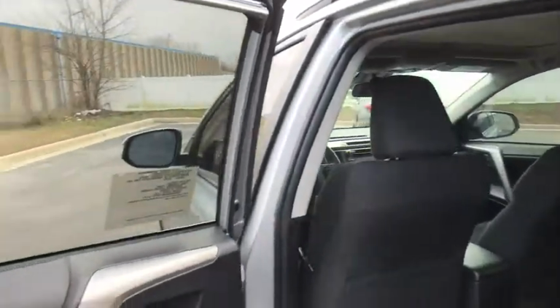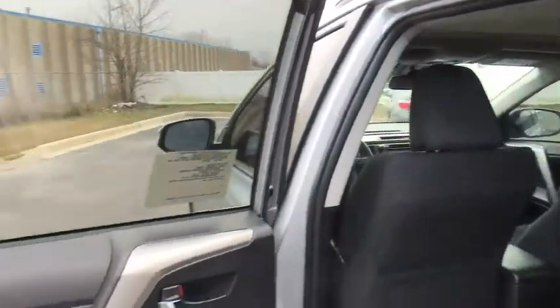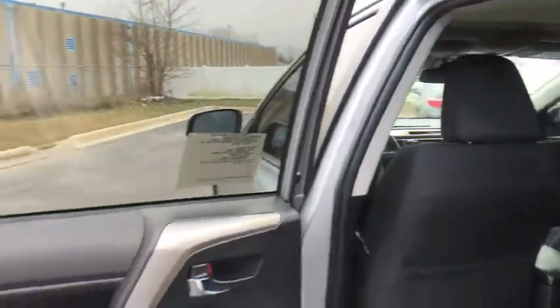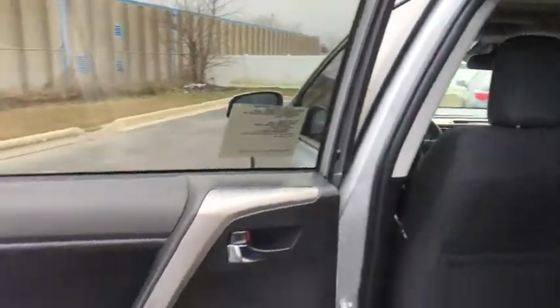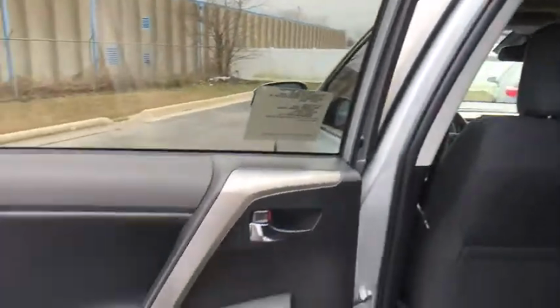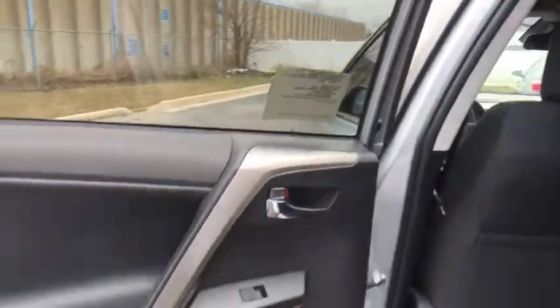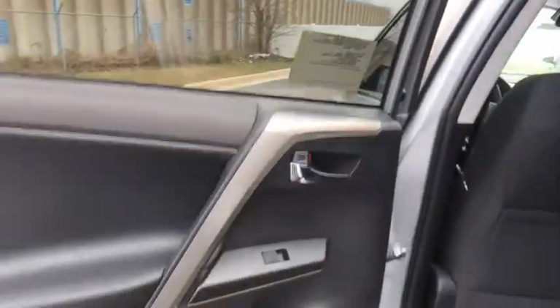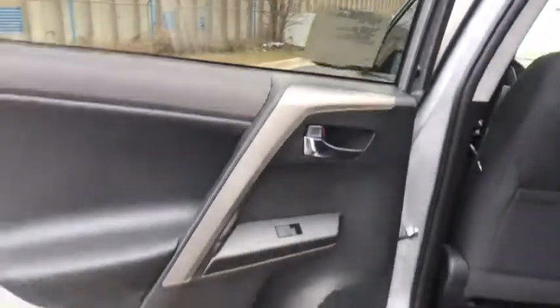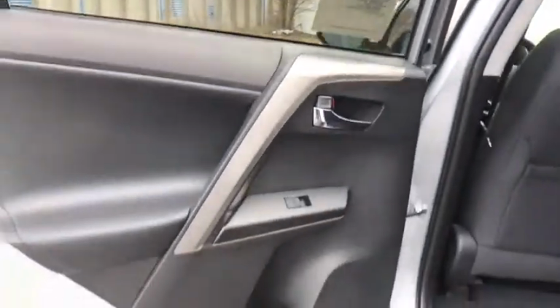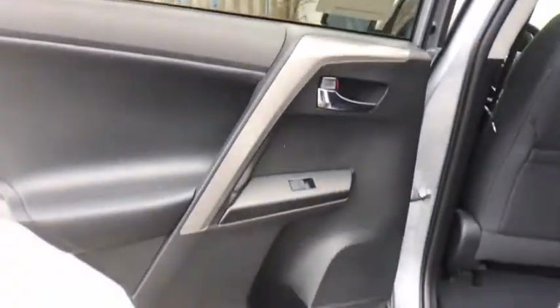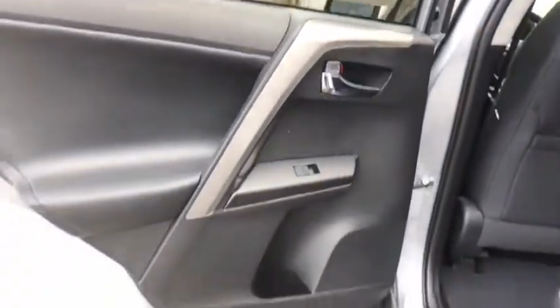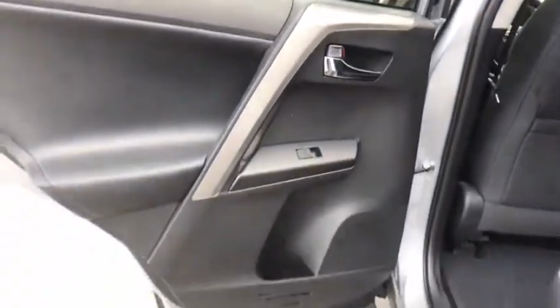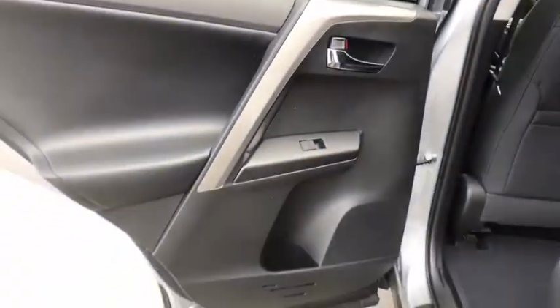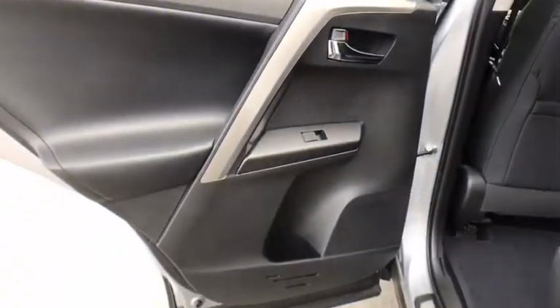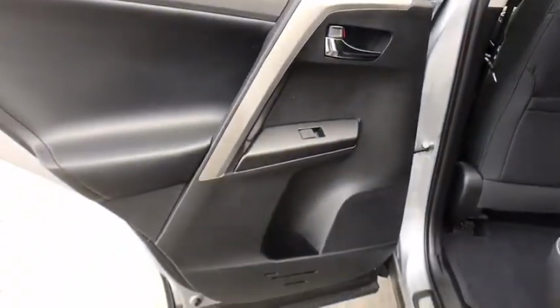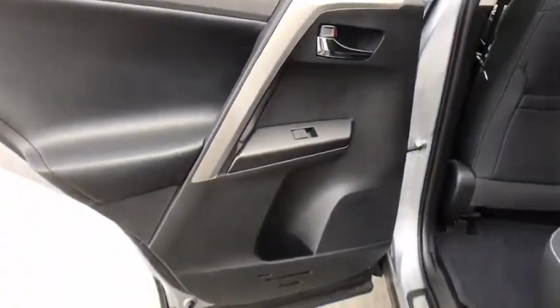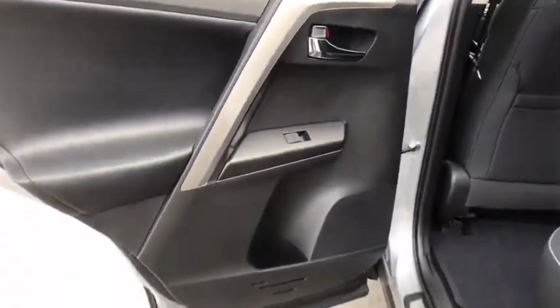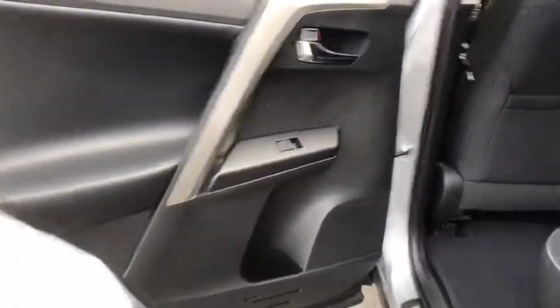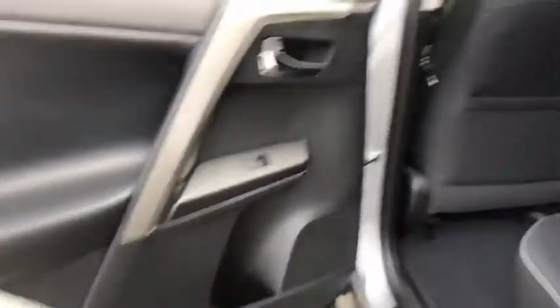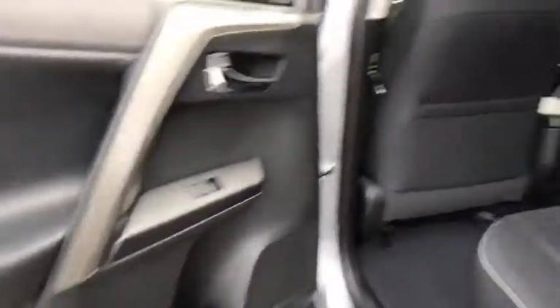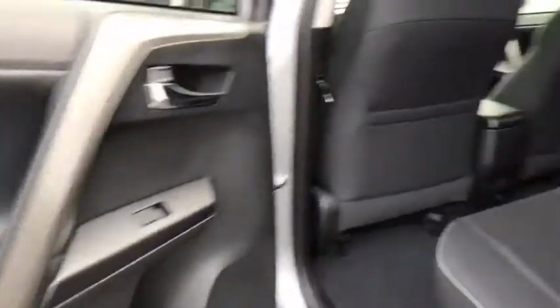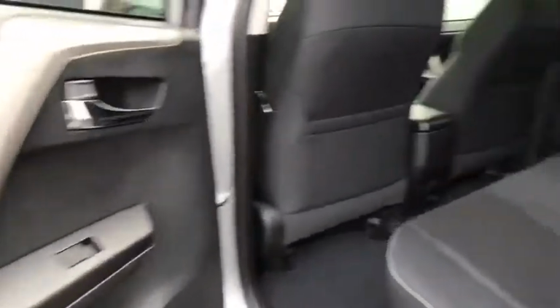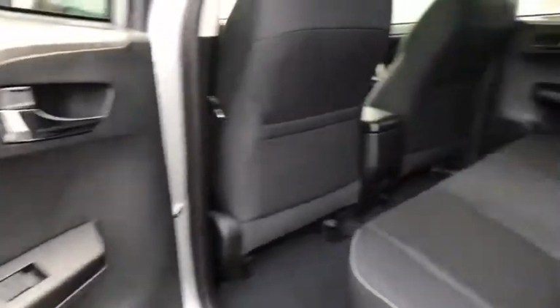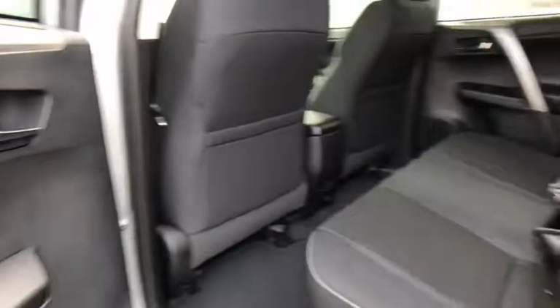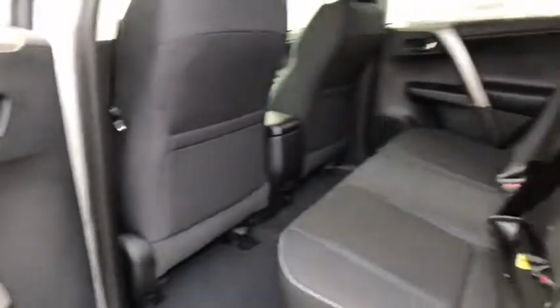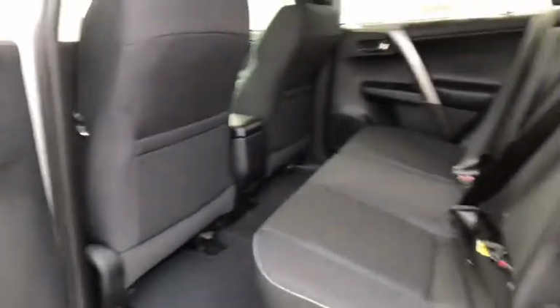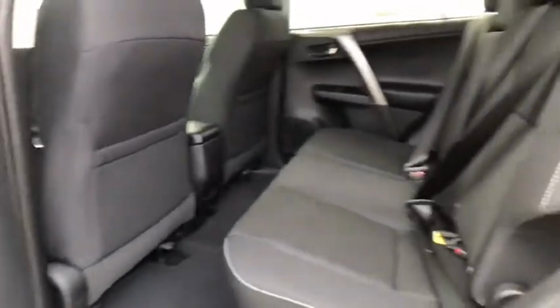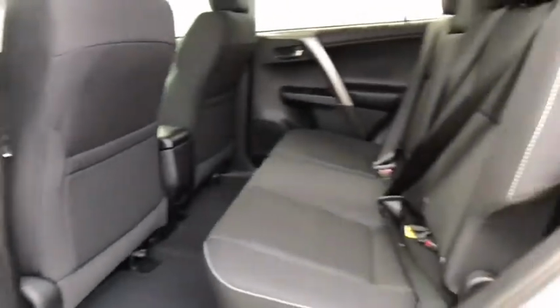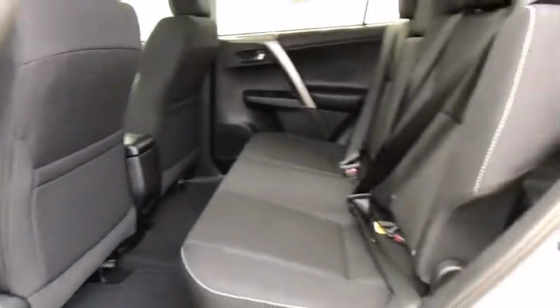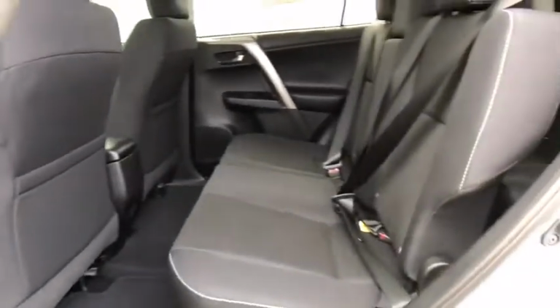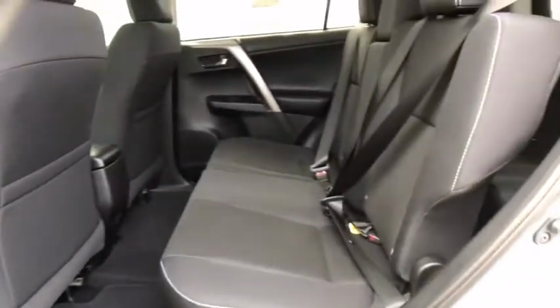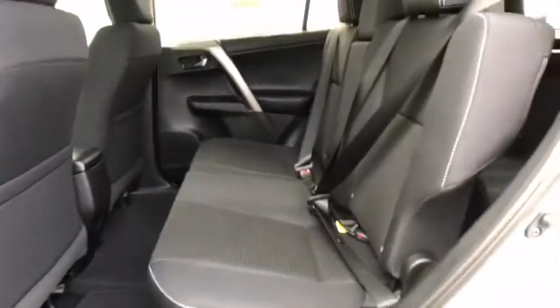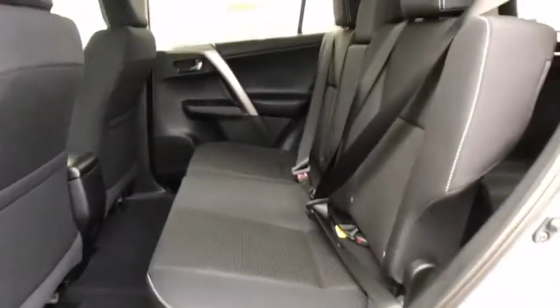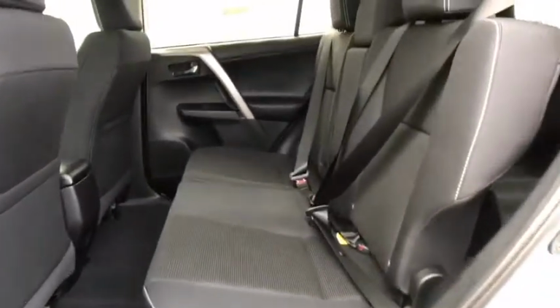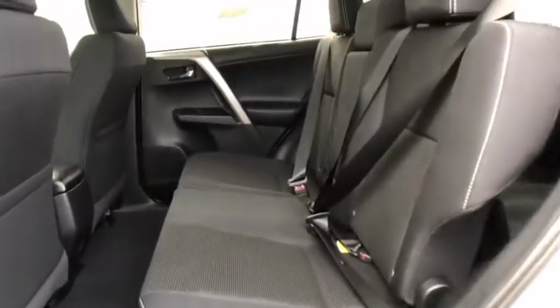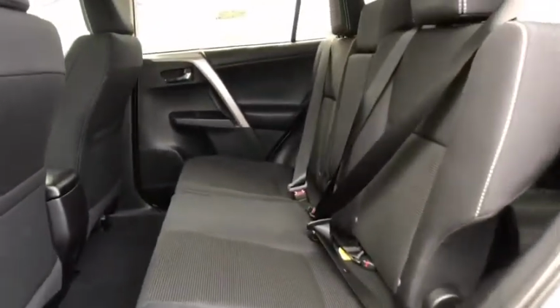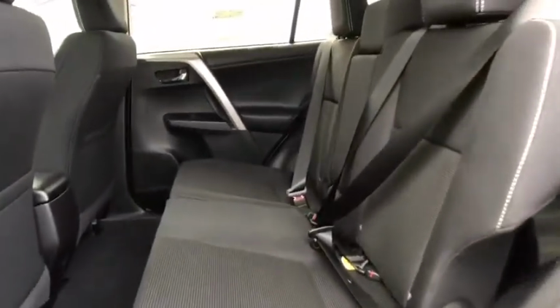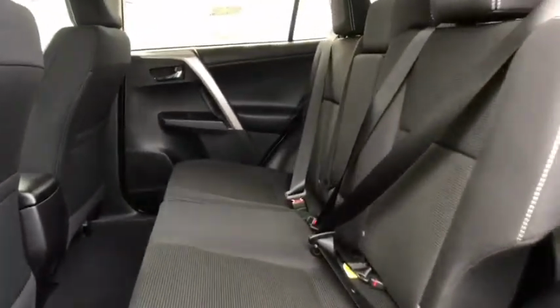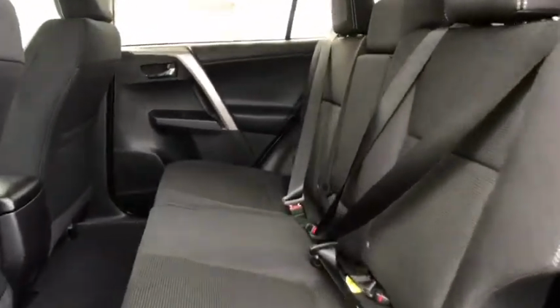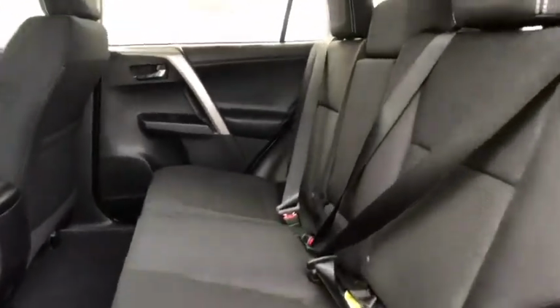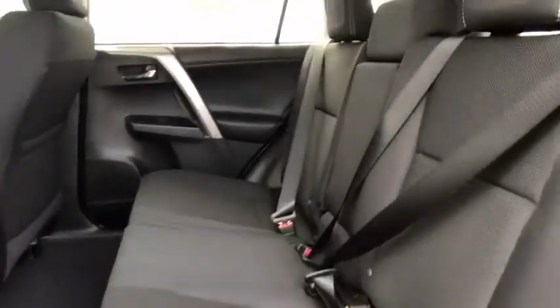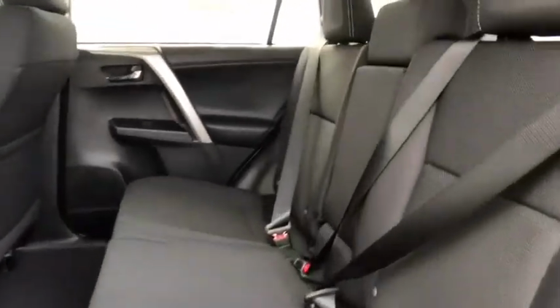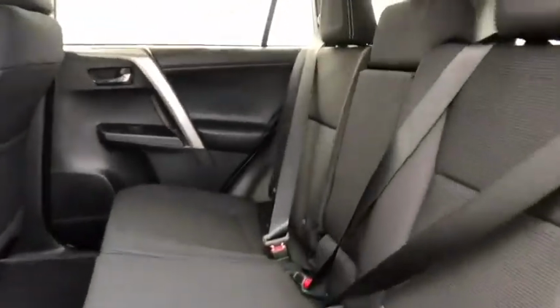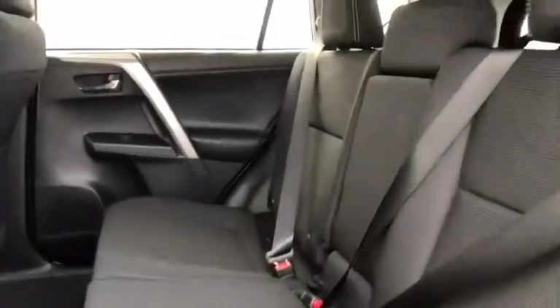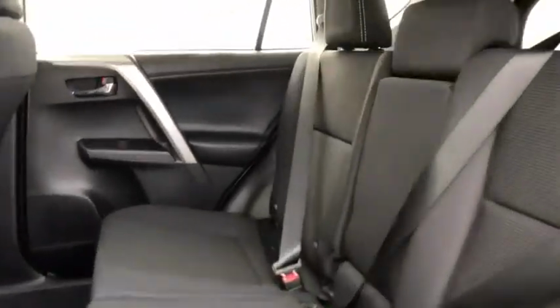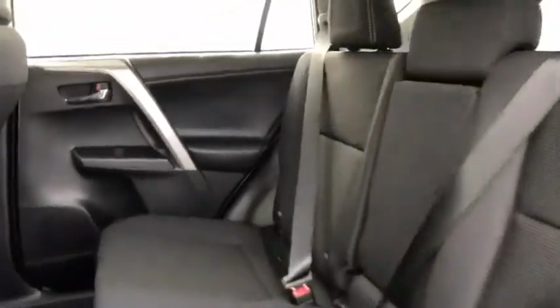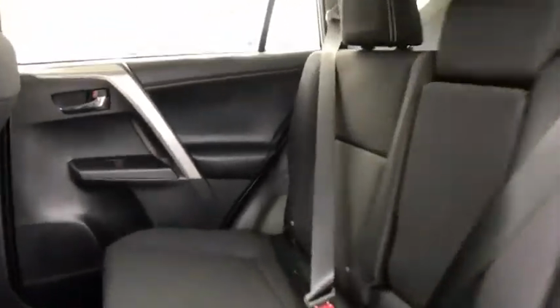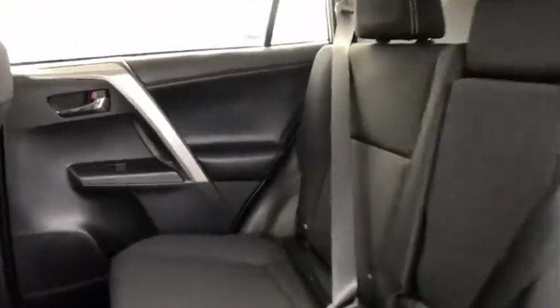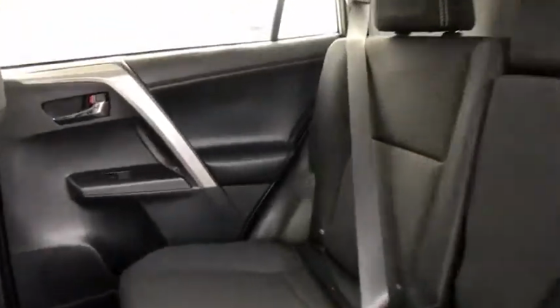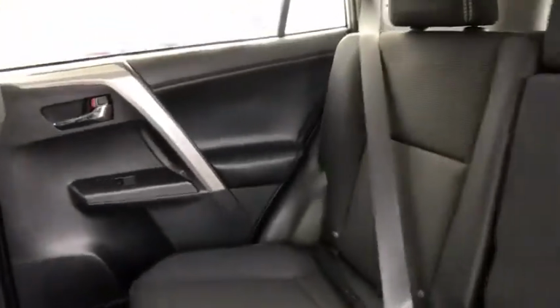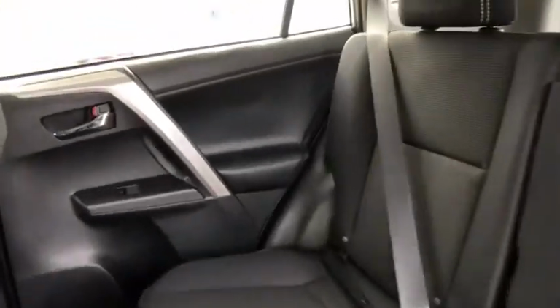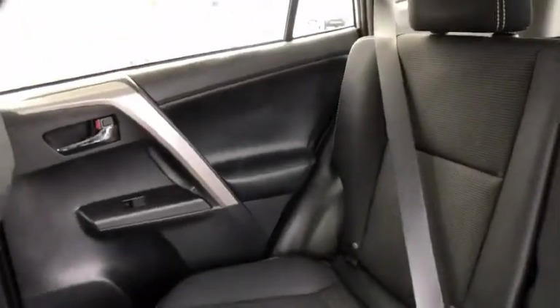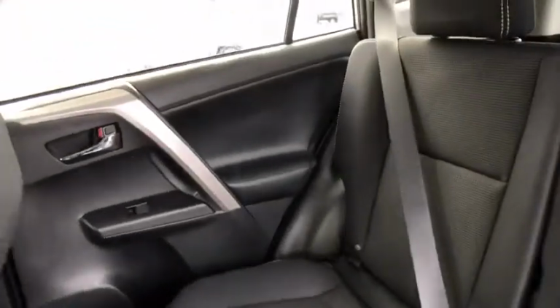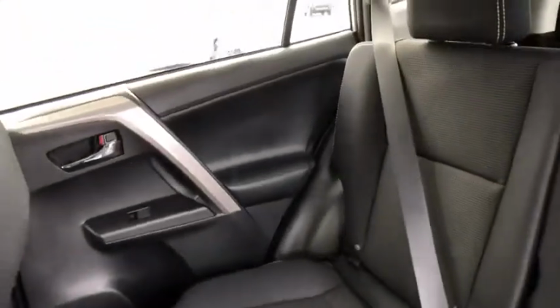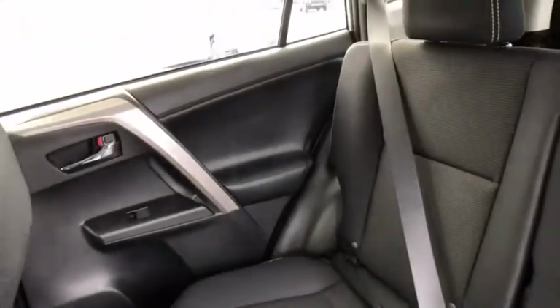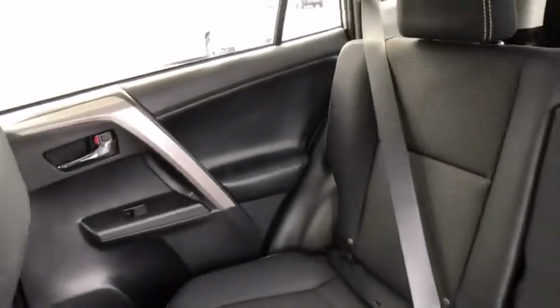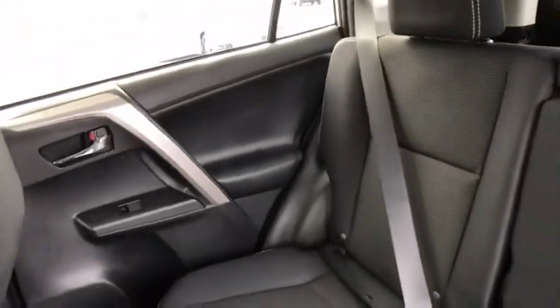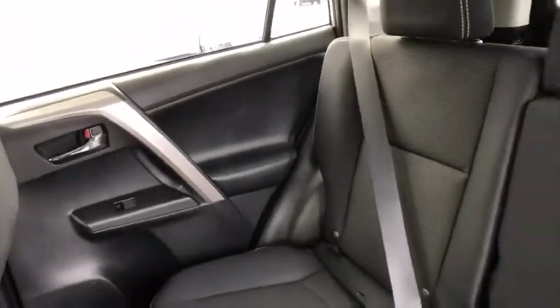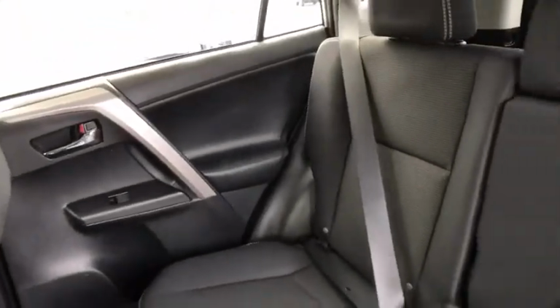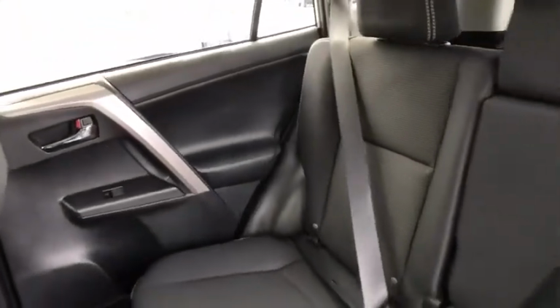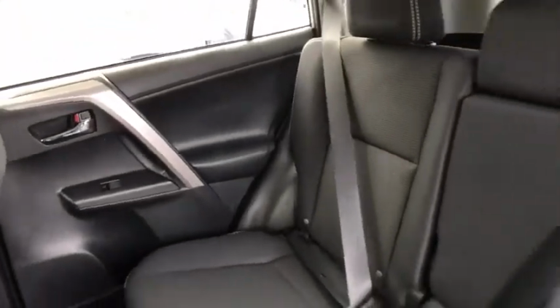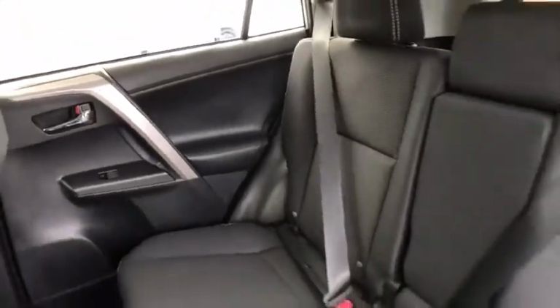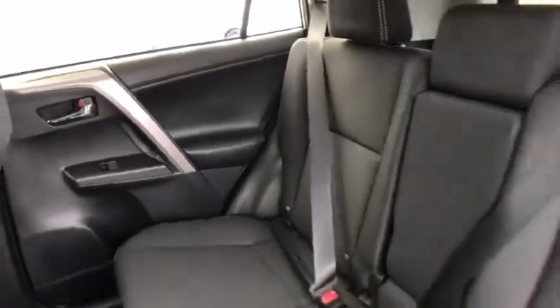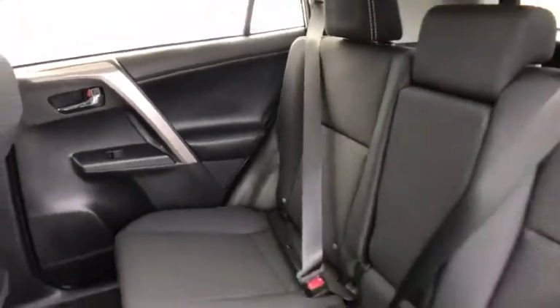Power moonroof, brake assist, tachometer, panic alarm, overhead console, tilt steering wheel, driver vanity mirror.